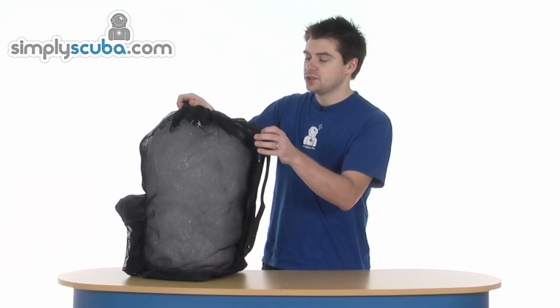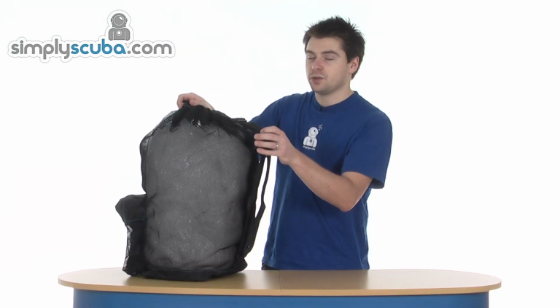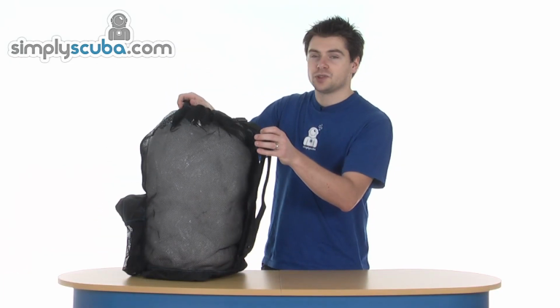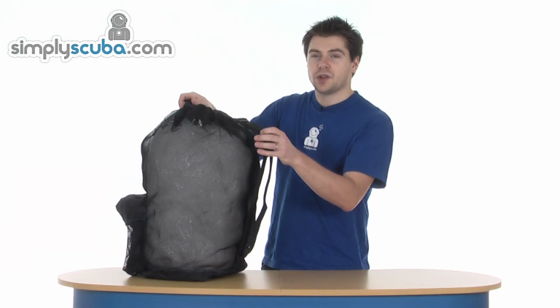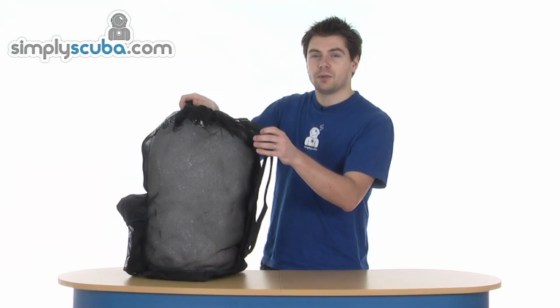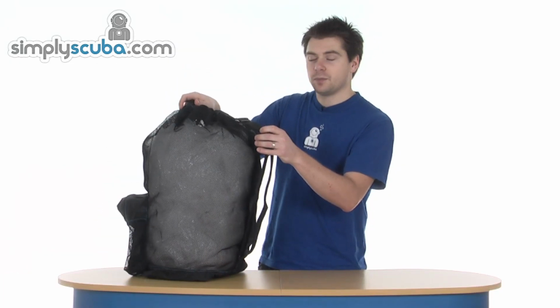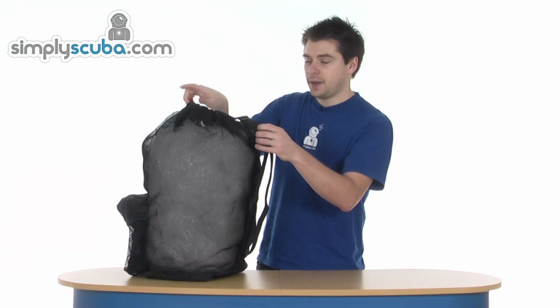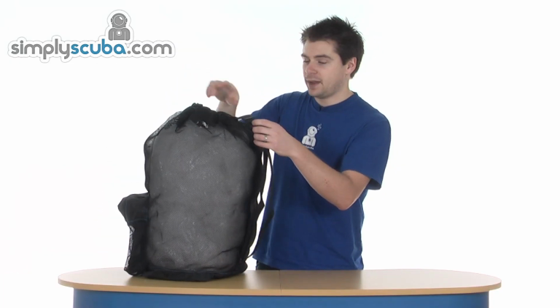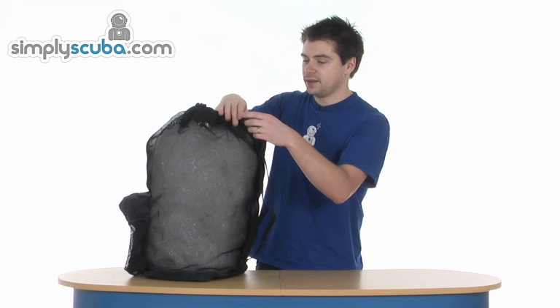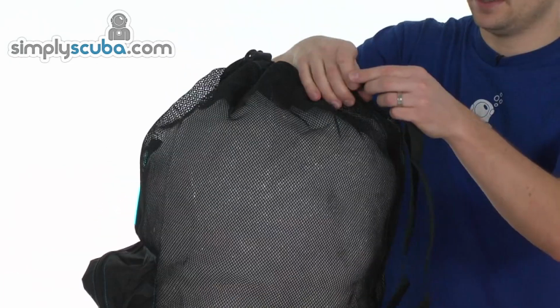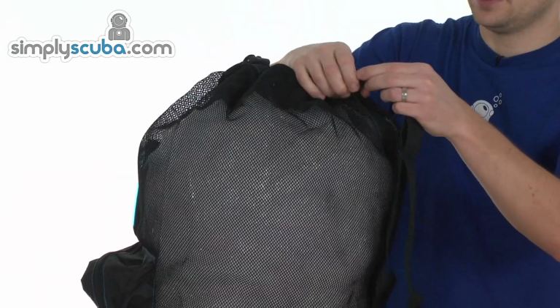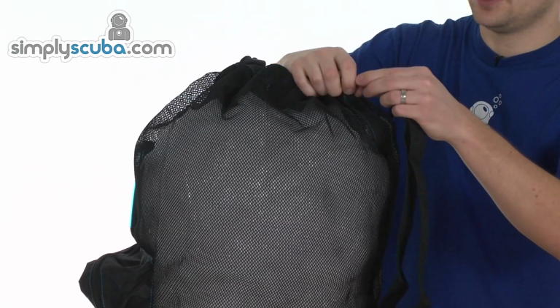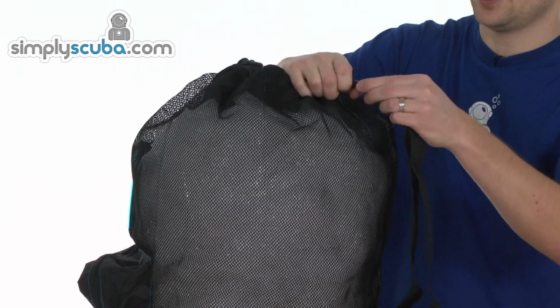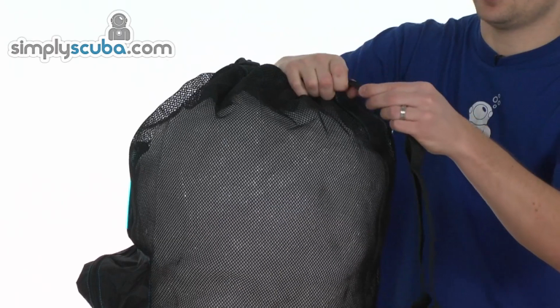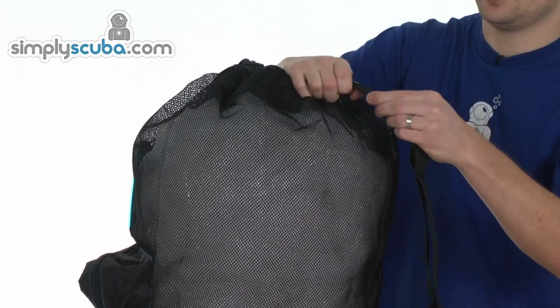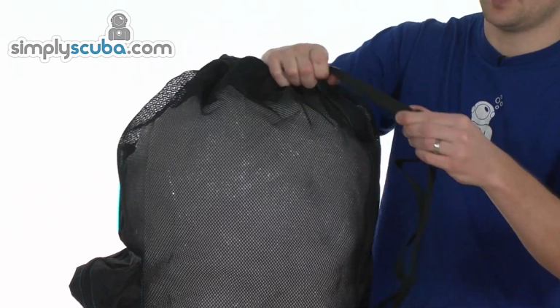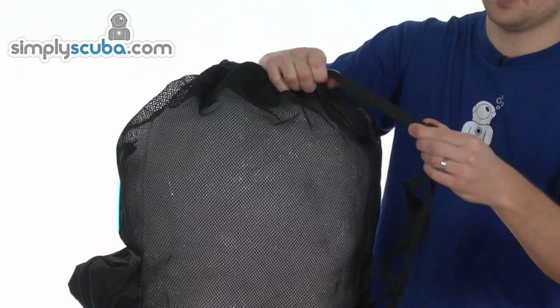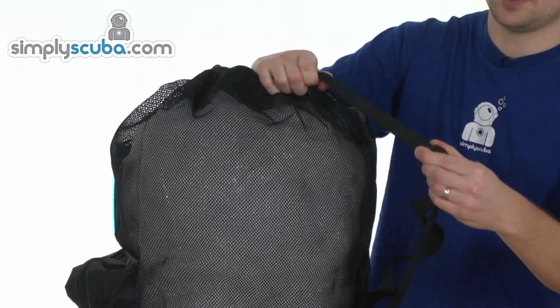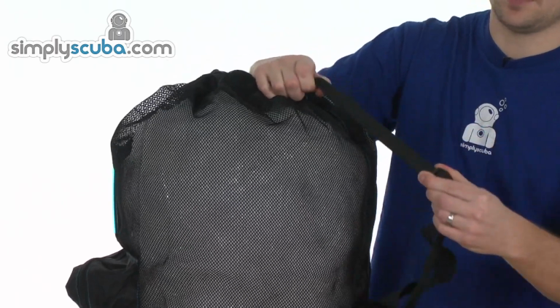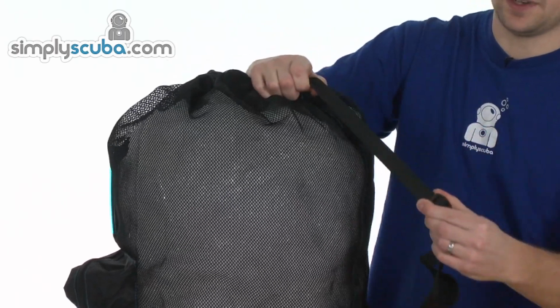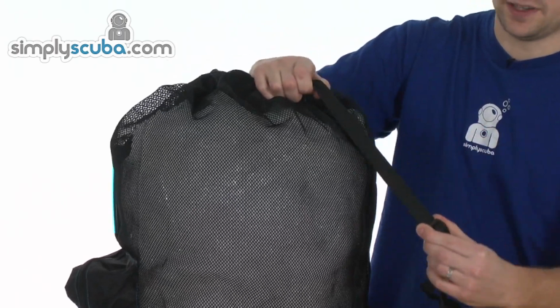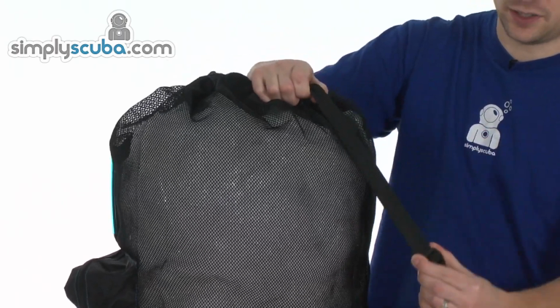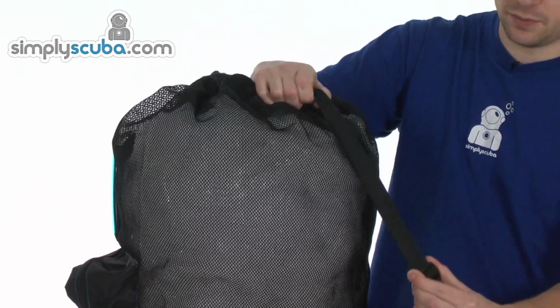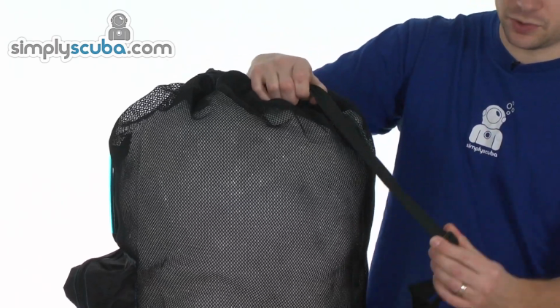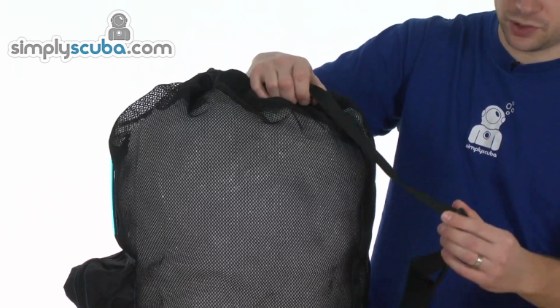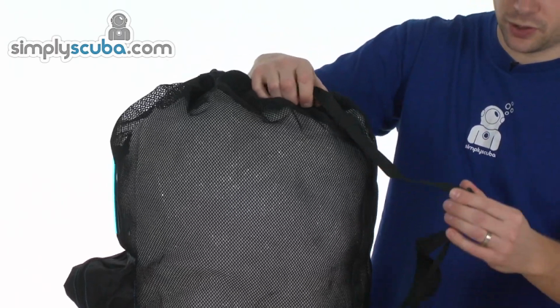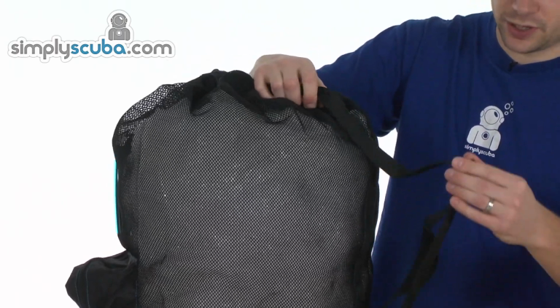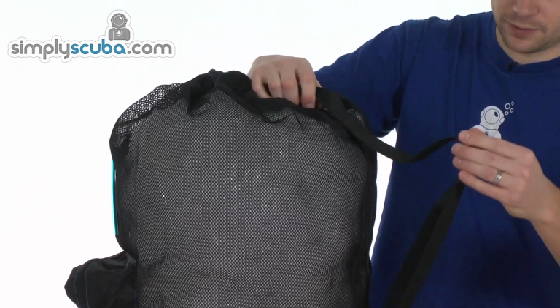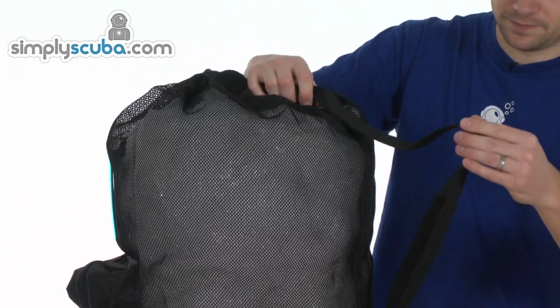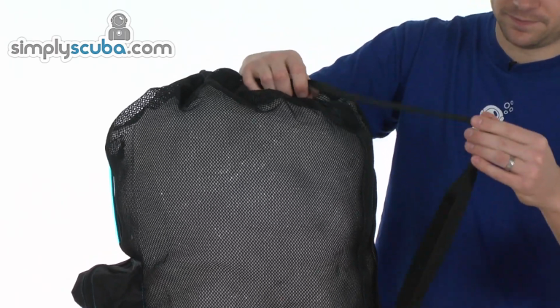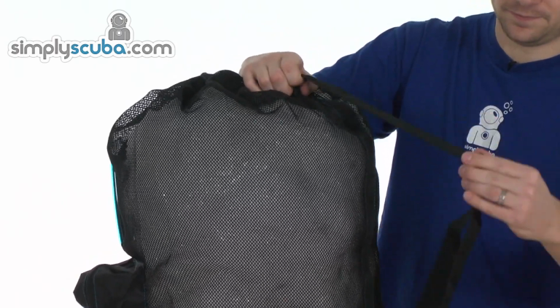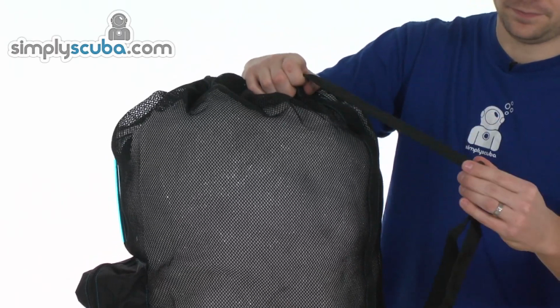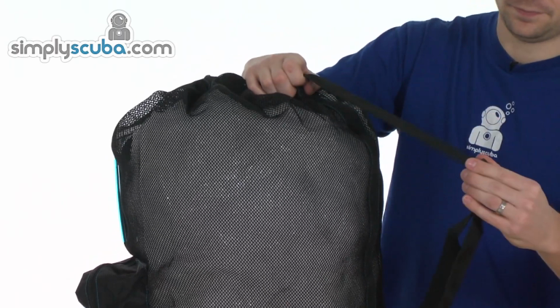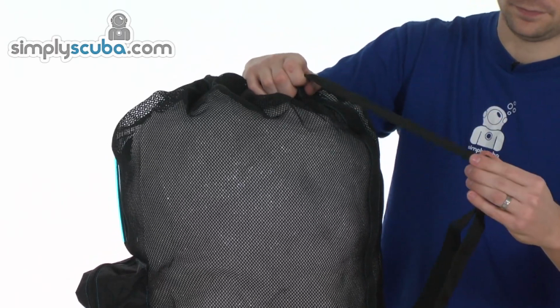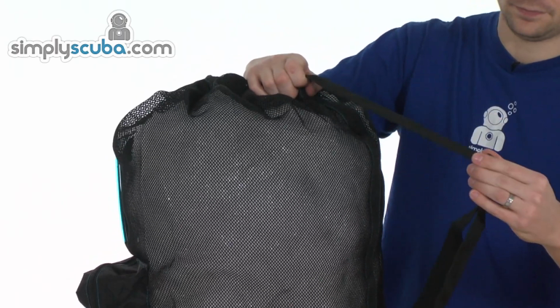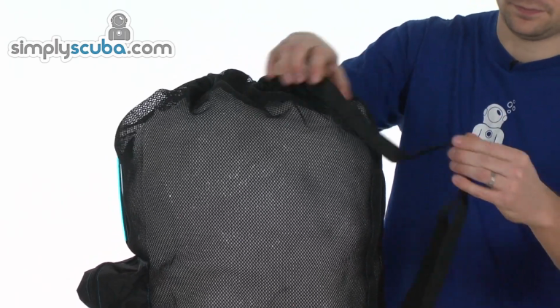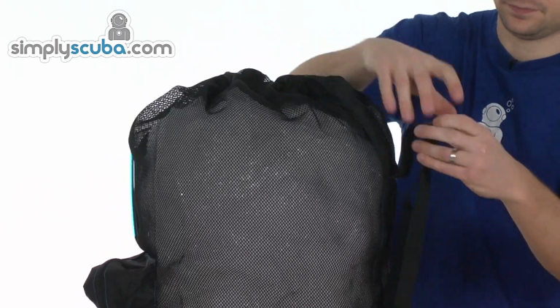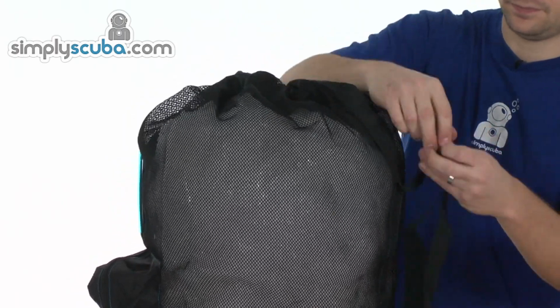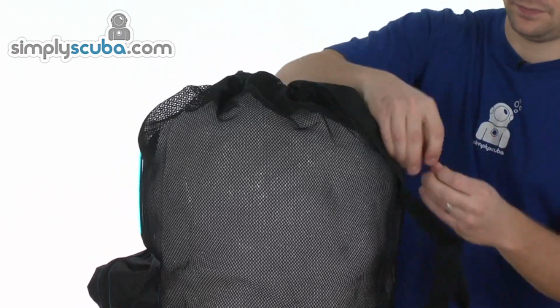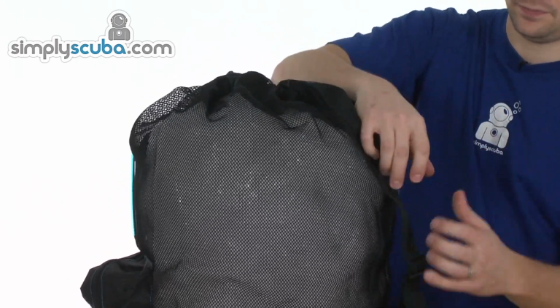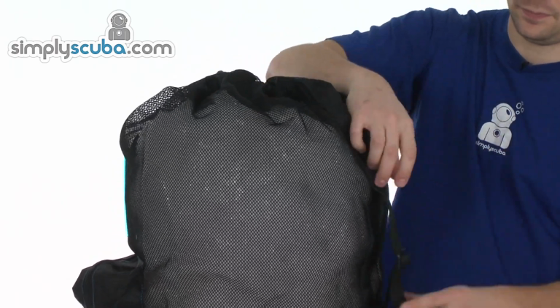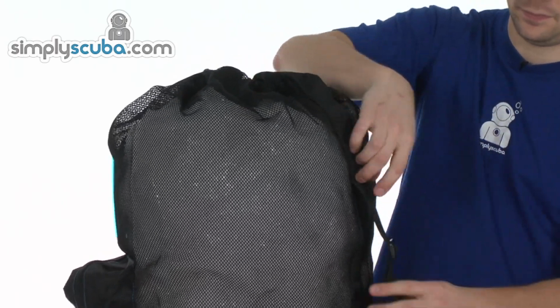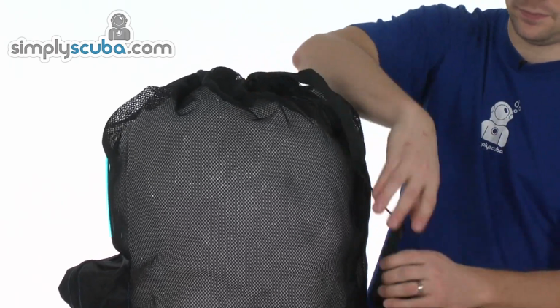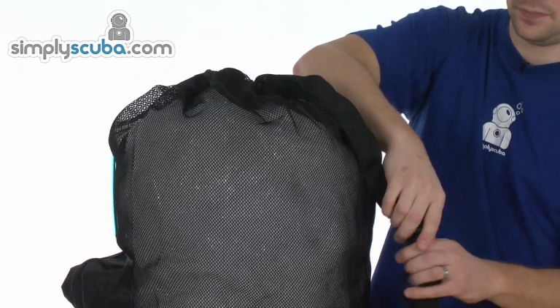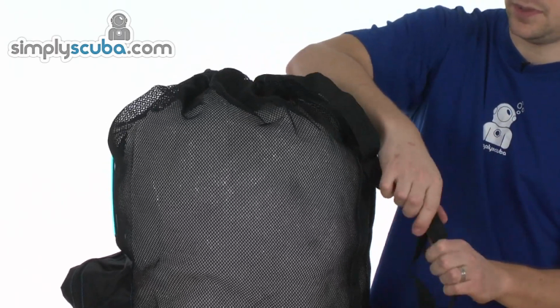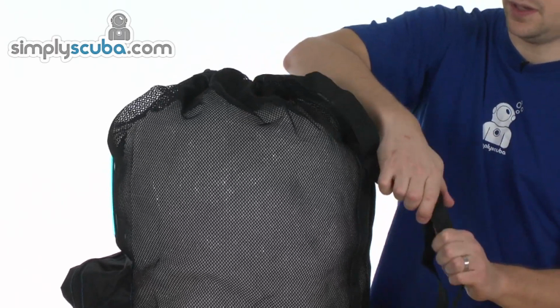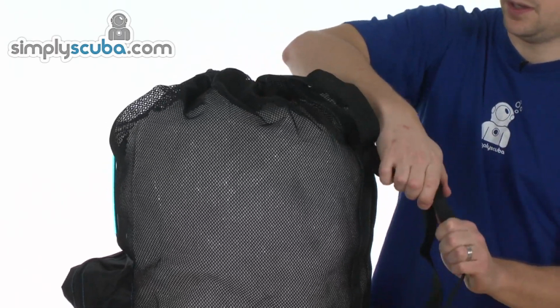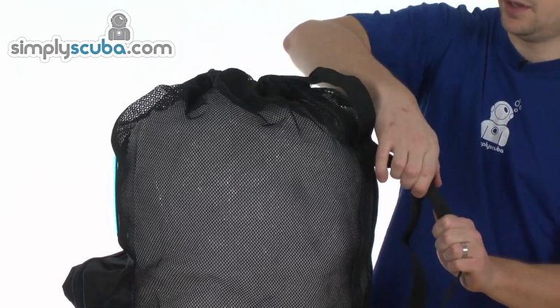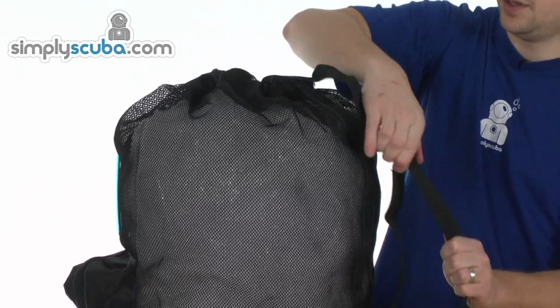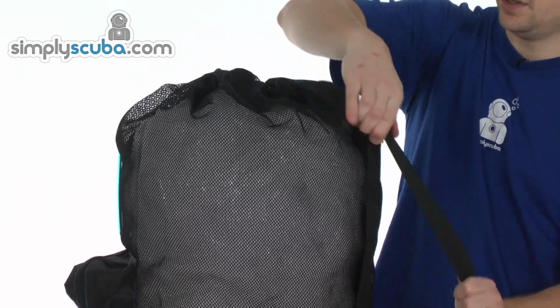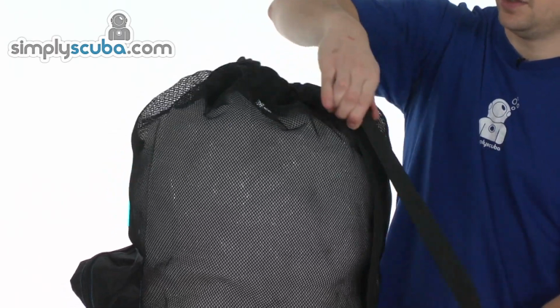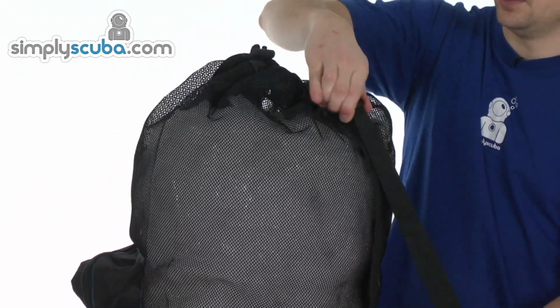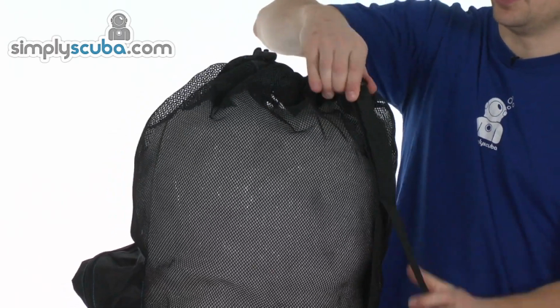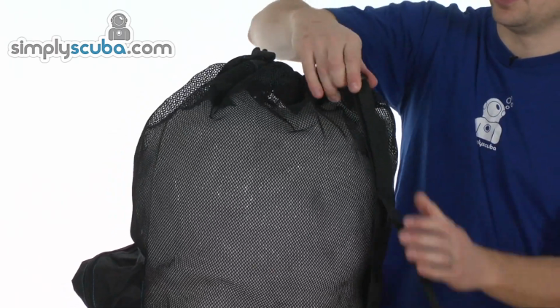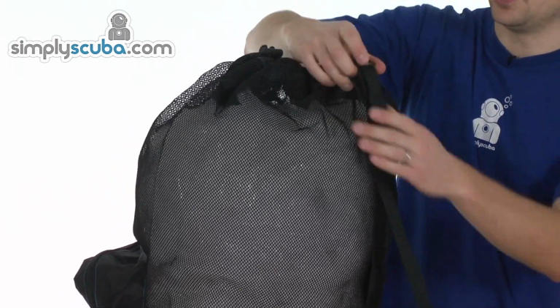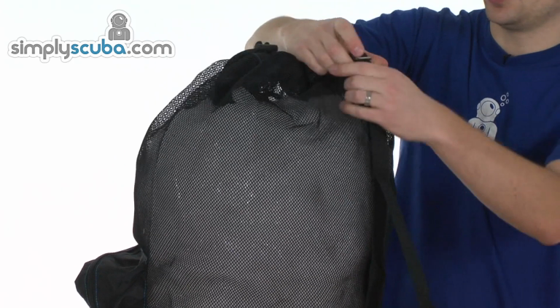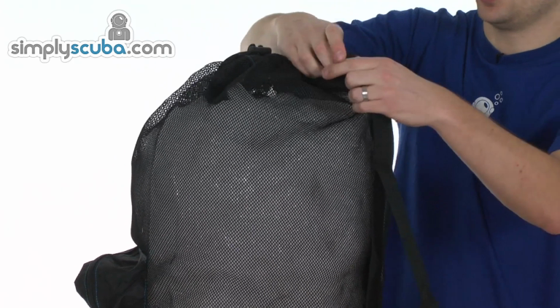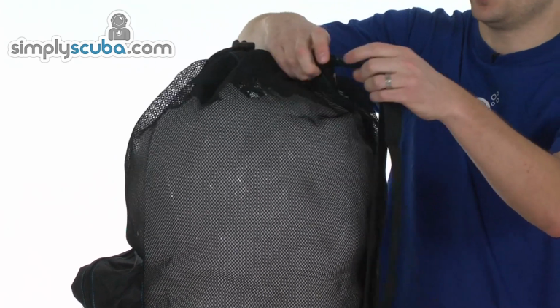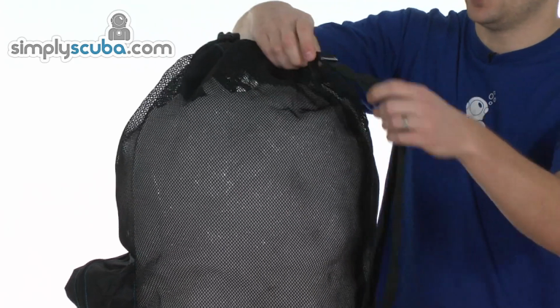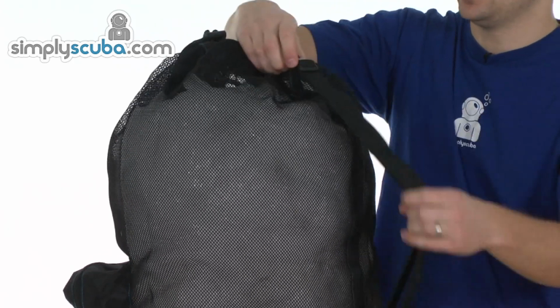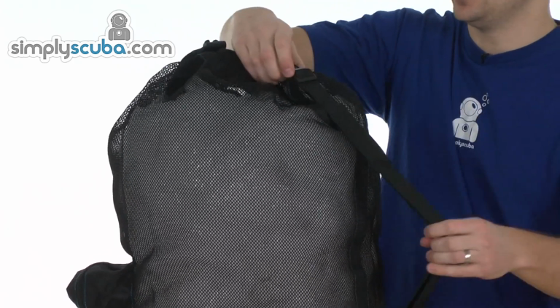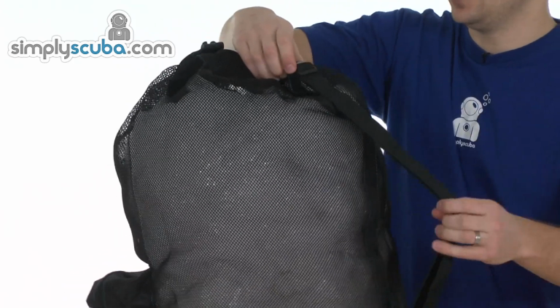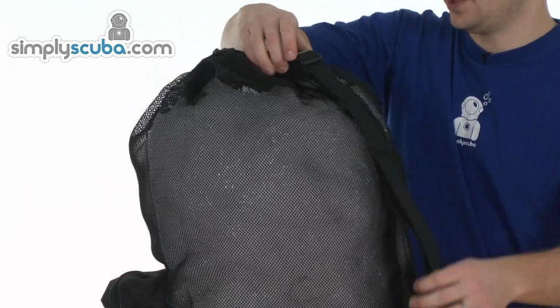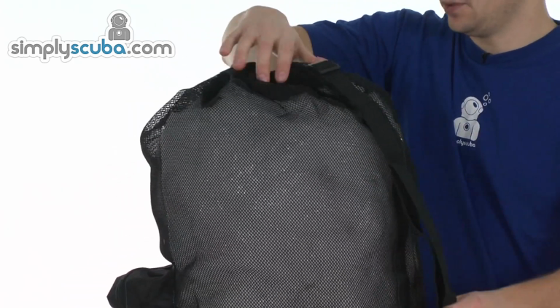Shoulder strap on the back is adjustable, just a simple slider. Loosen or tighten as you need to.